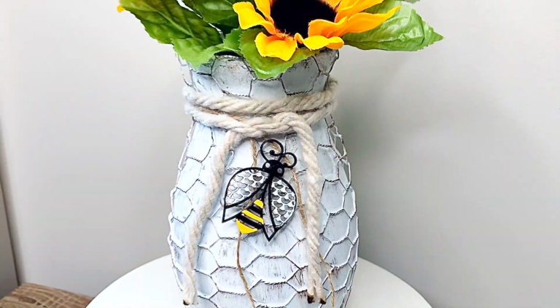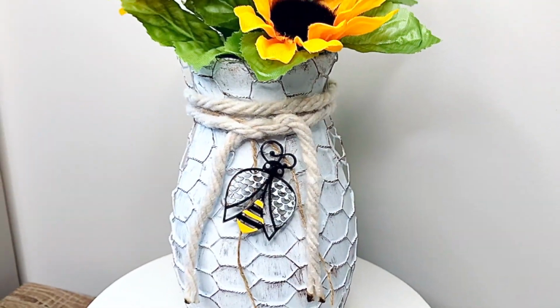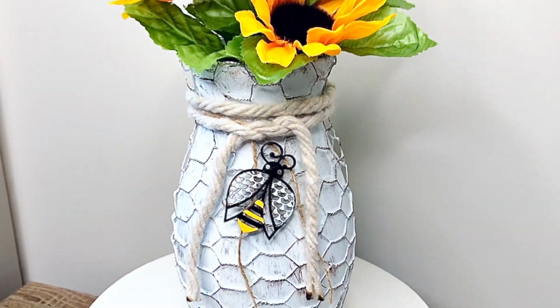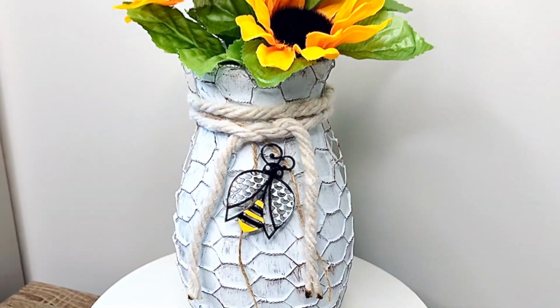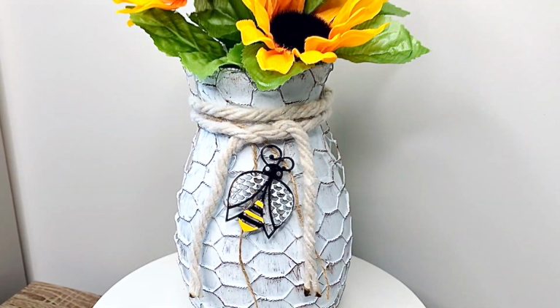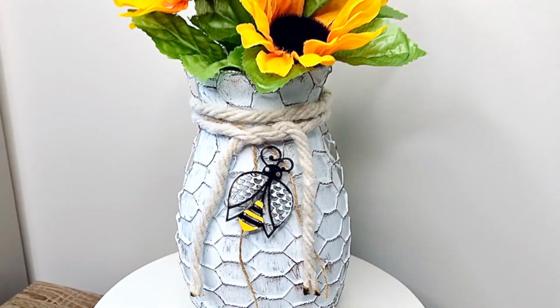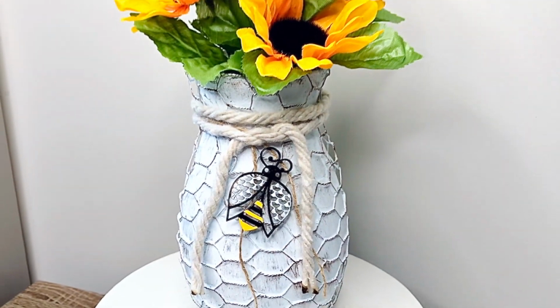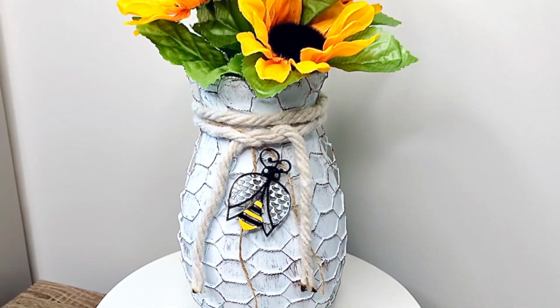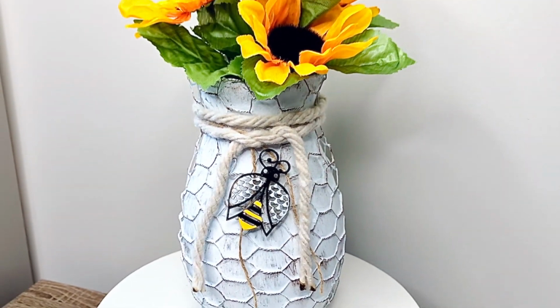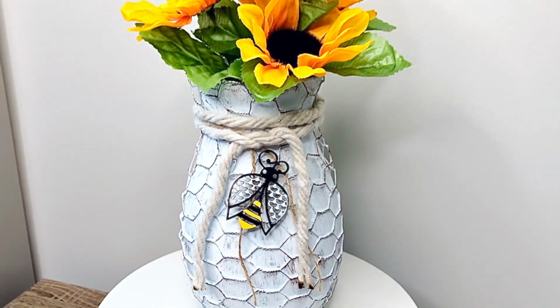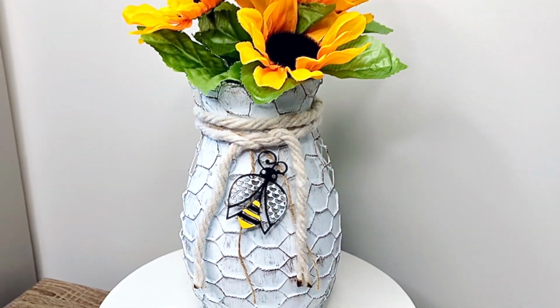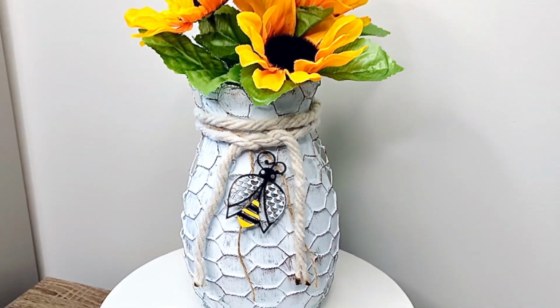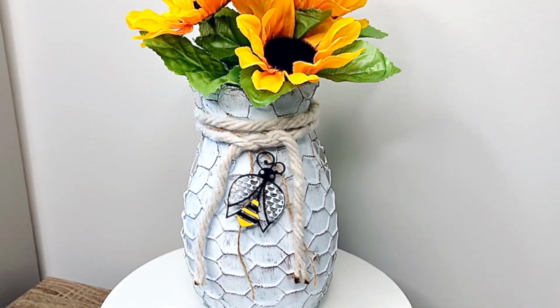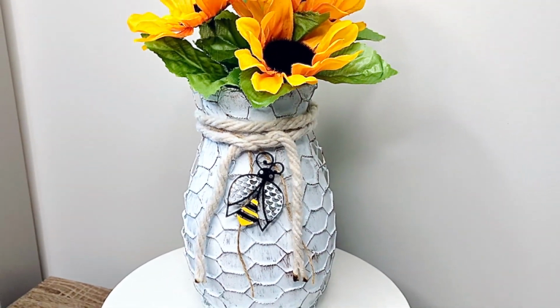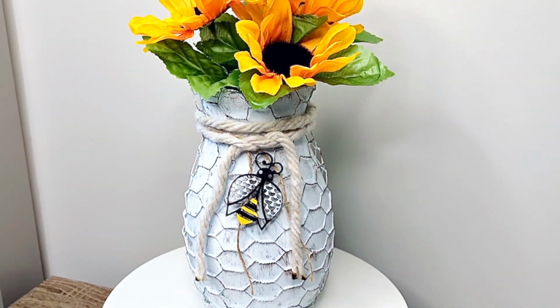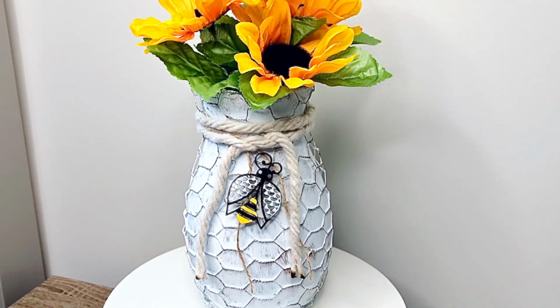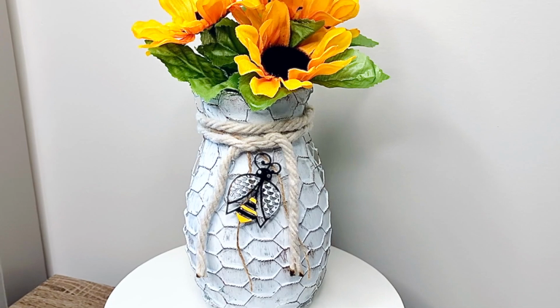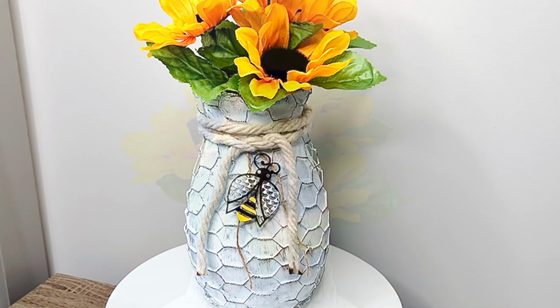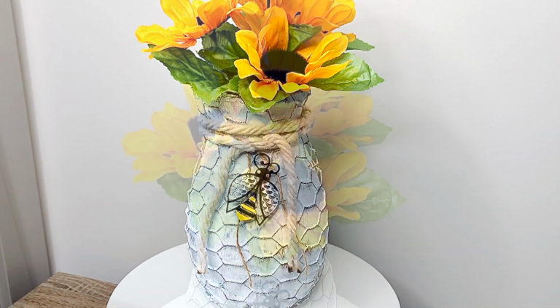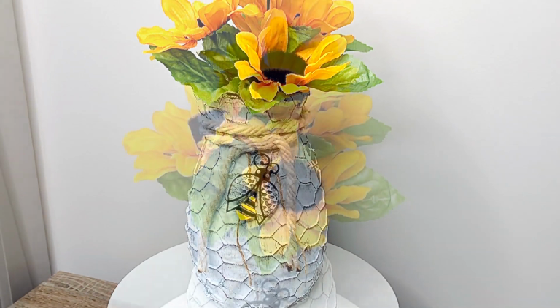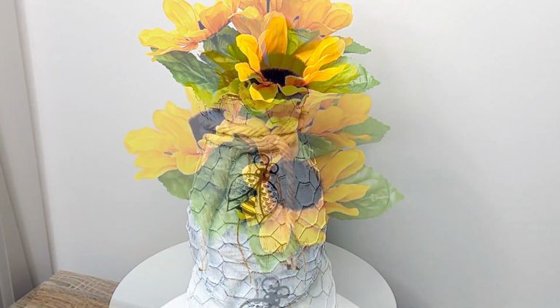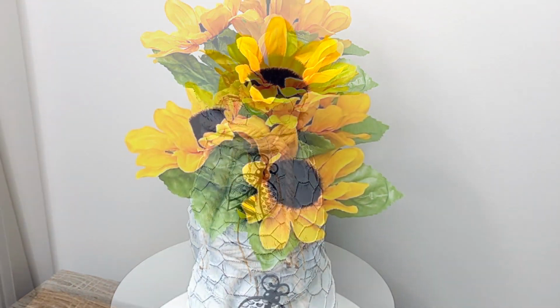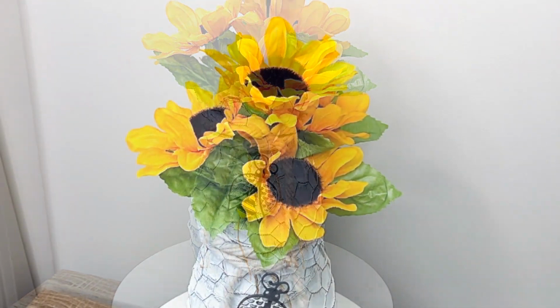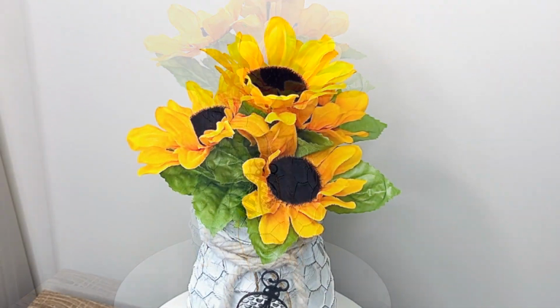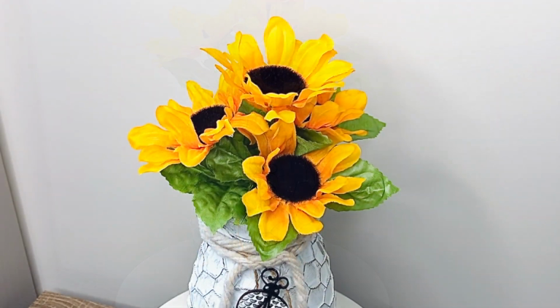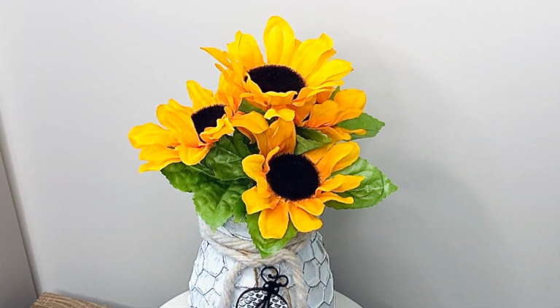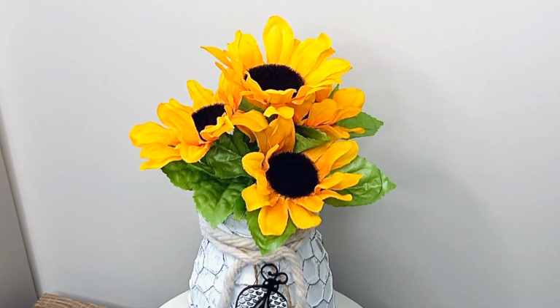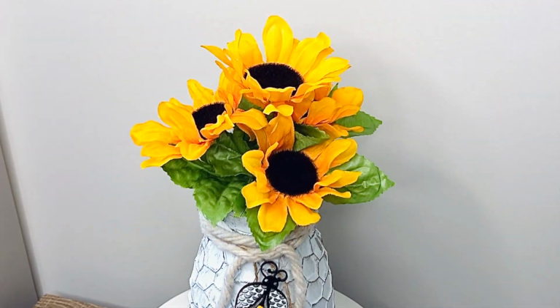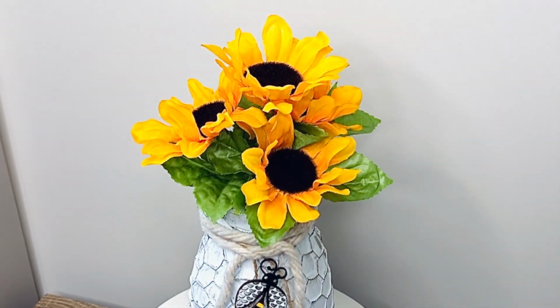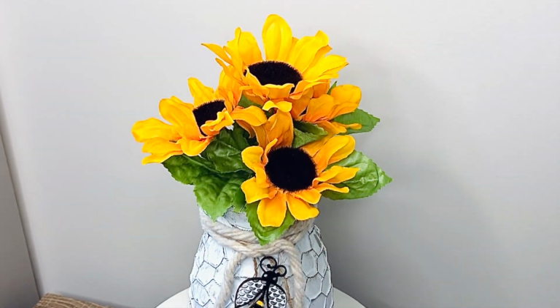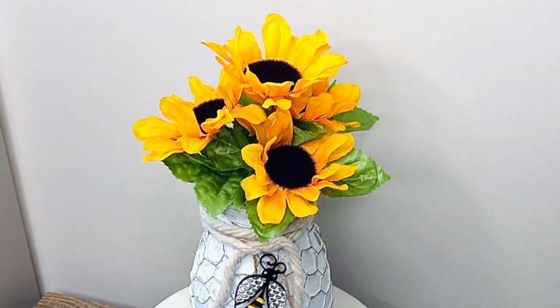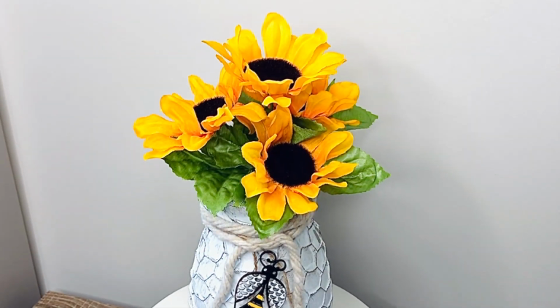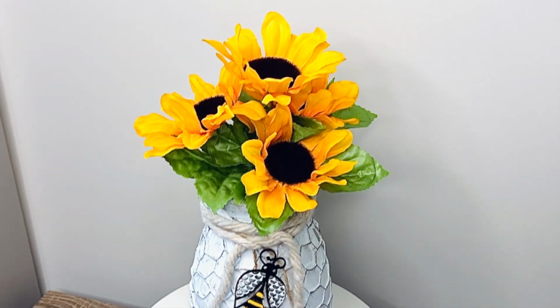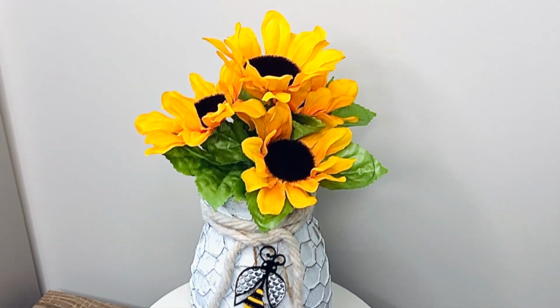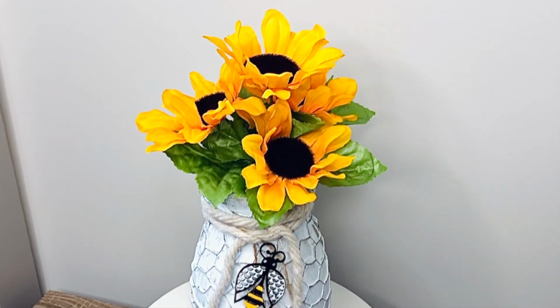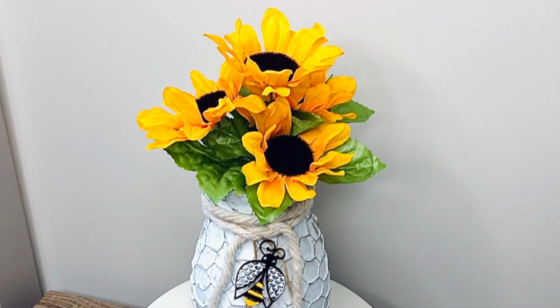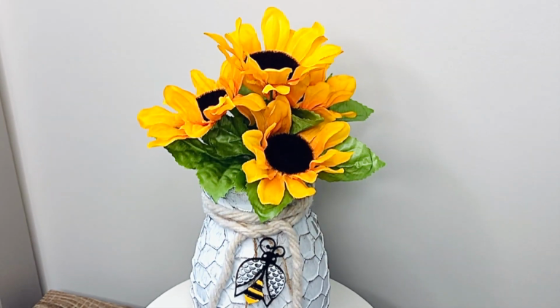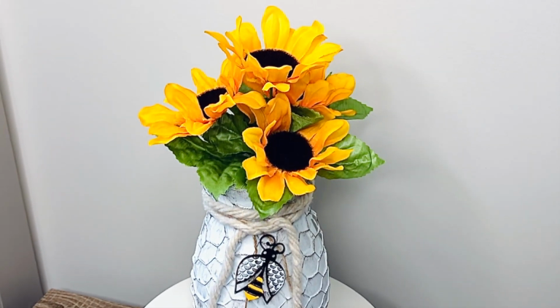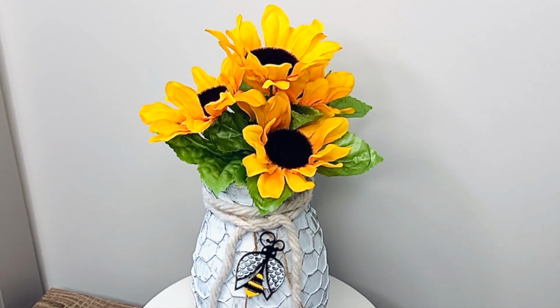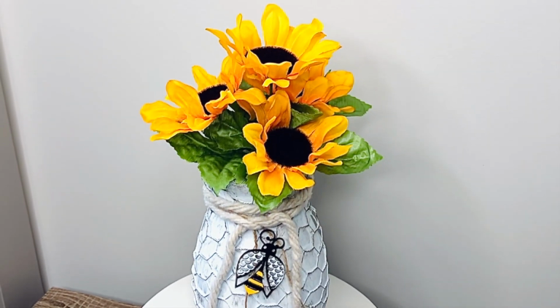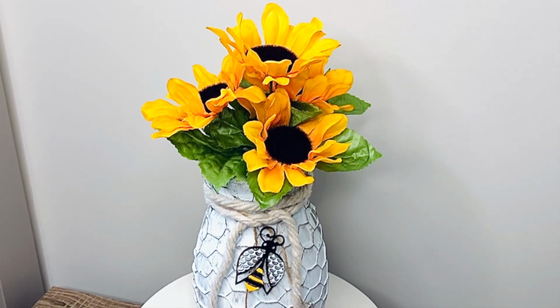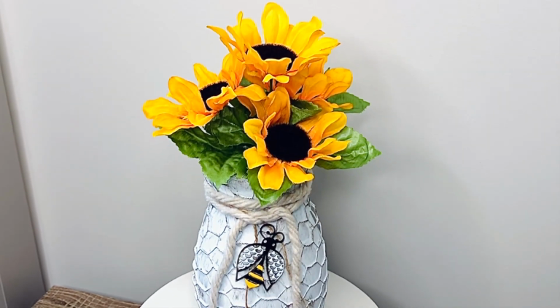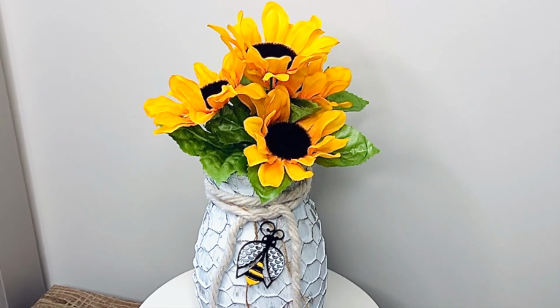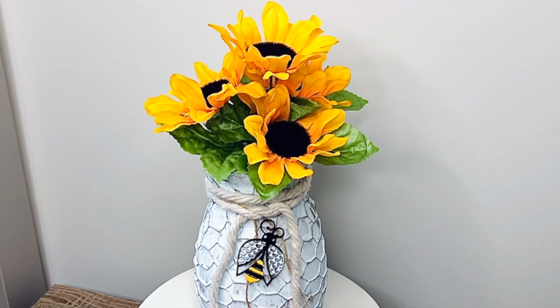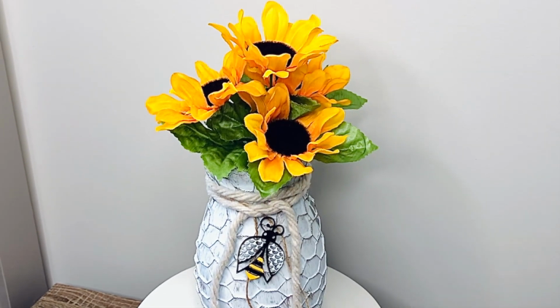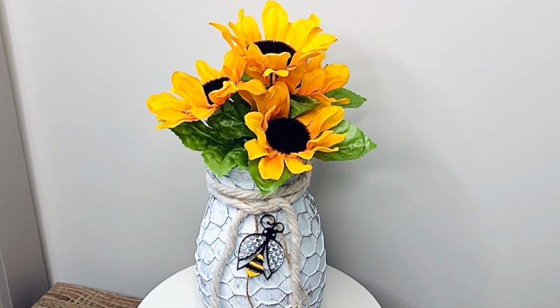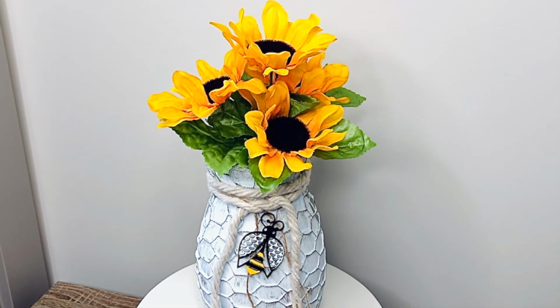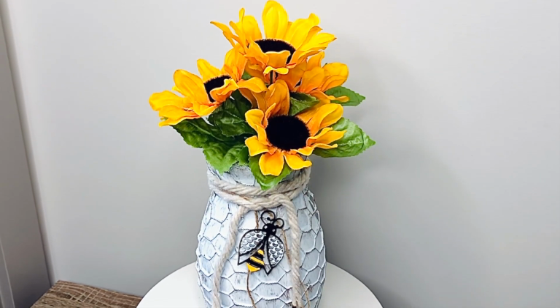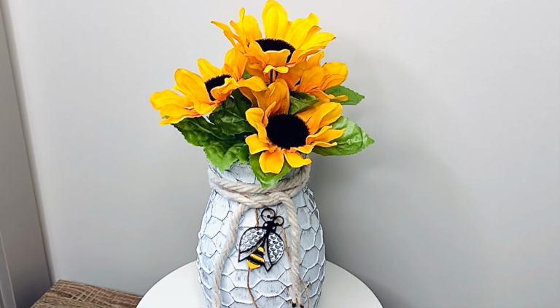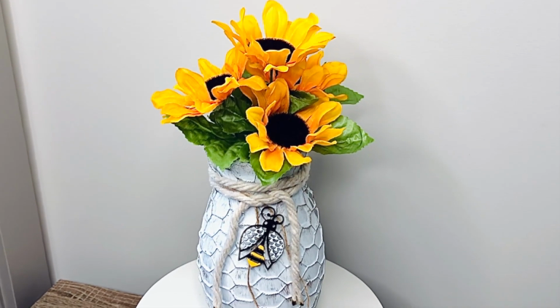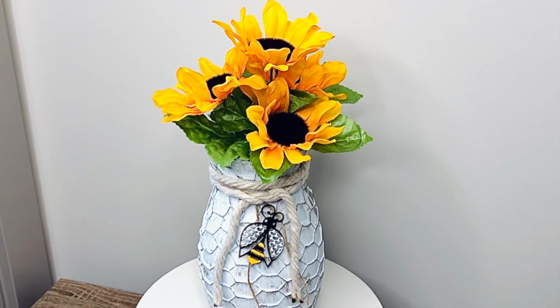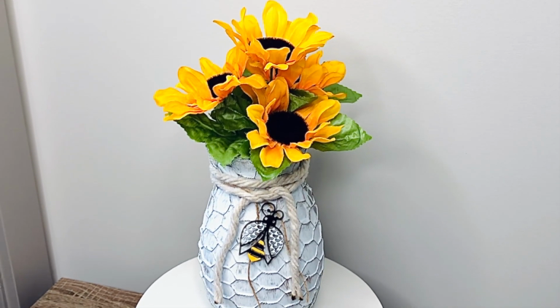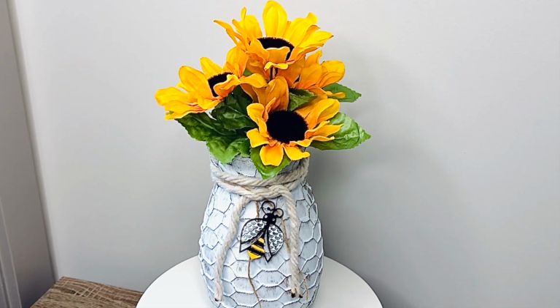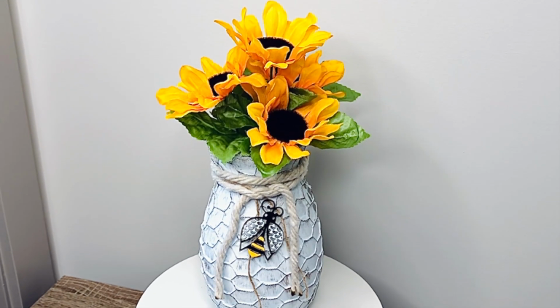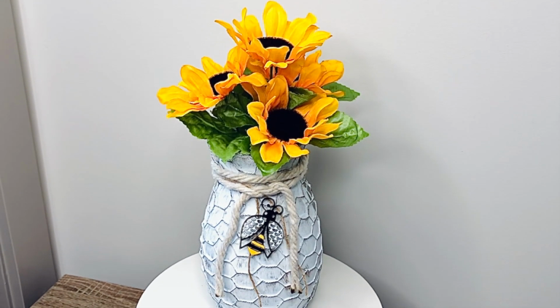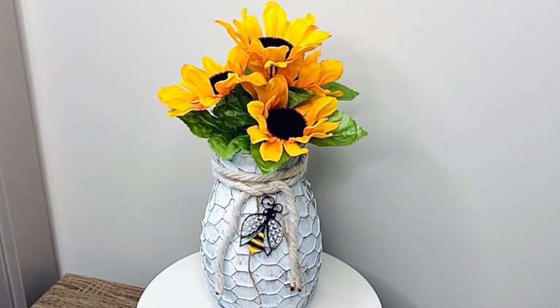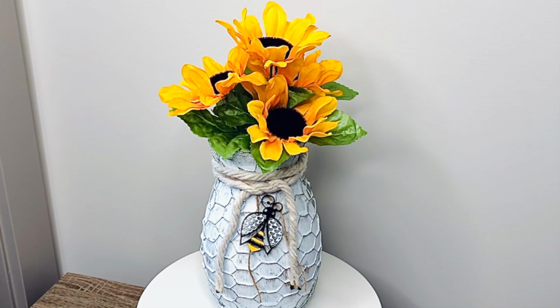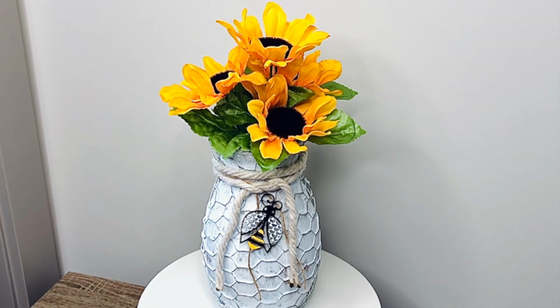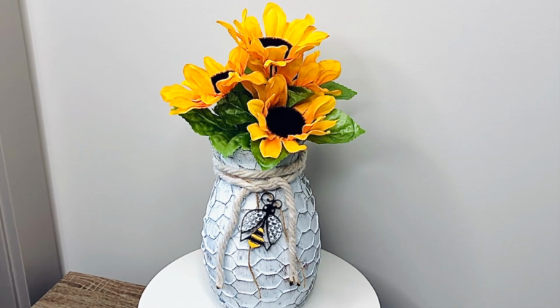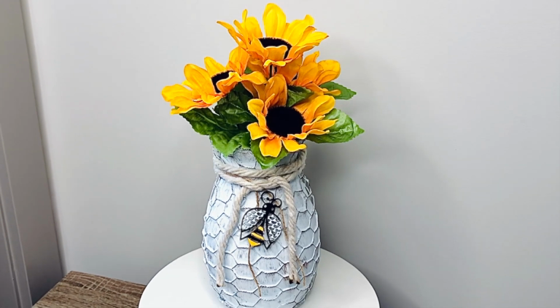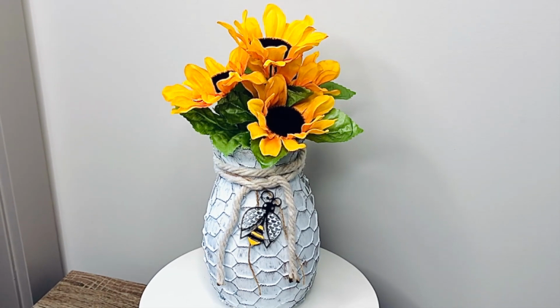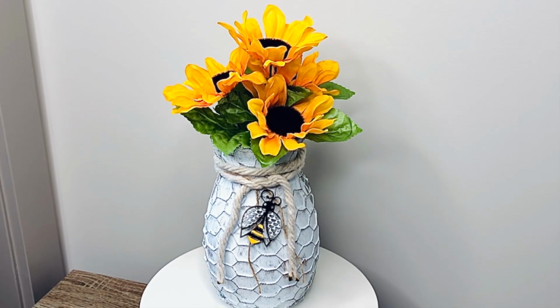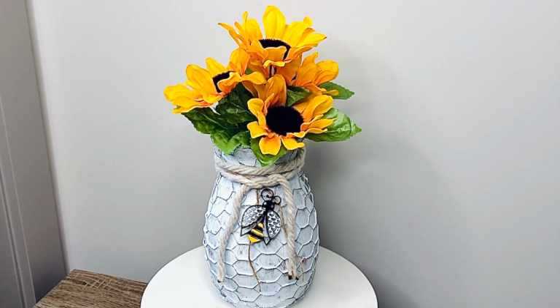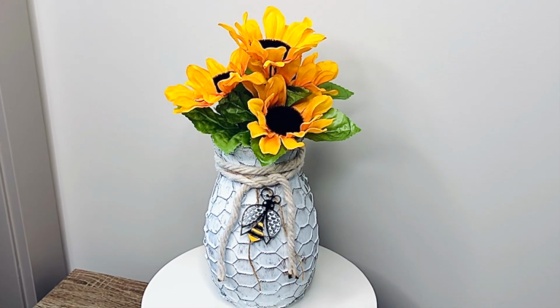The next honey inspired DIY is a honeycomb vase. Here are all of the supplies that you'll need to recreate this on your own.